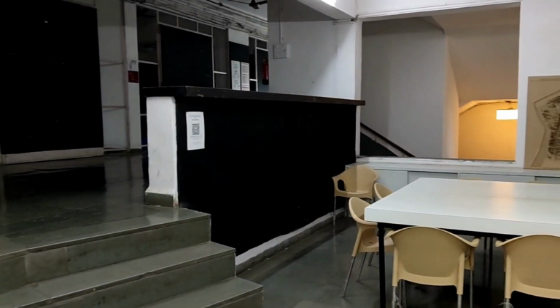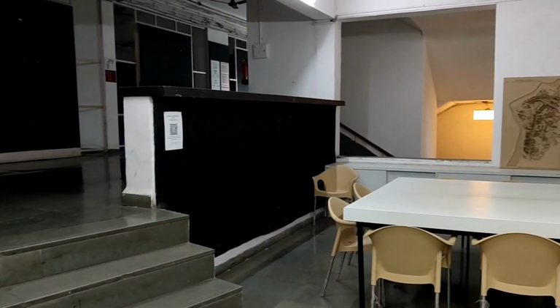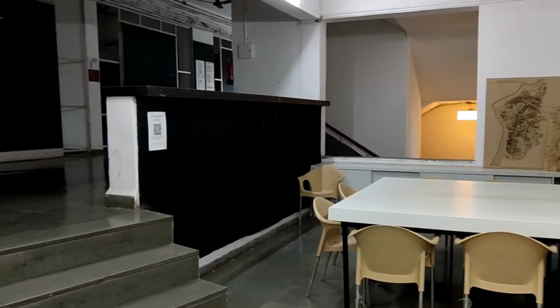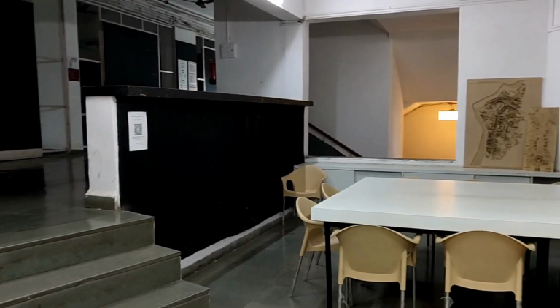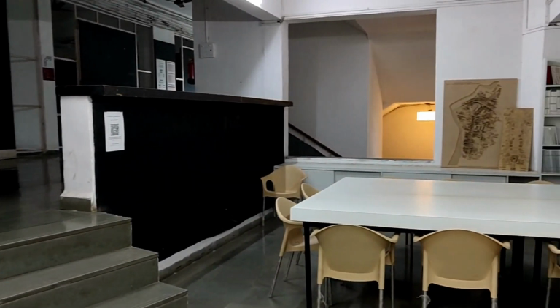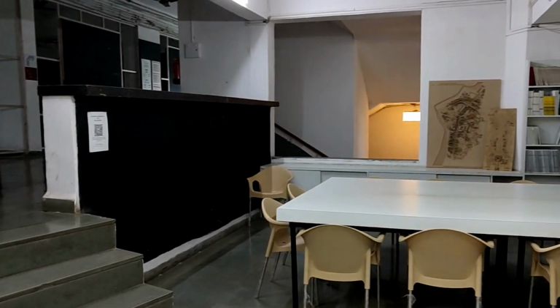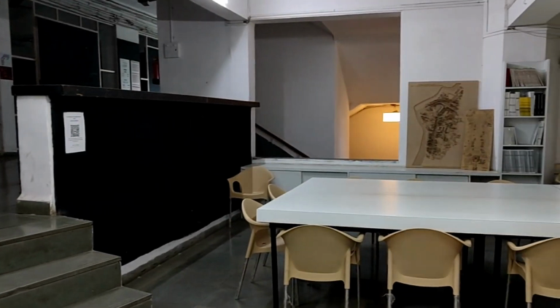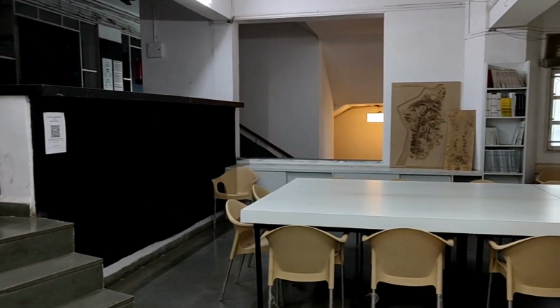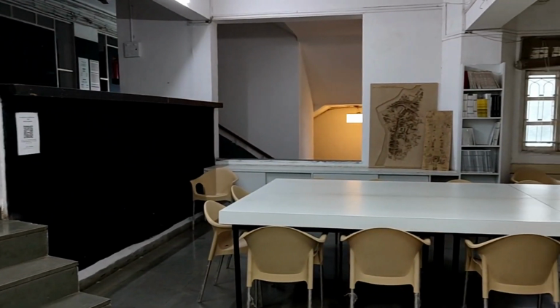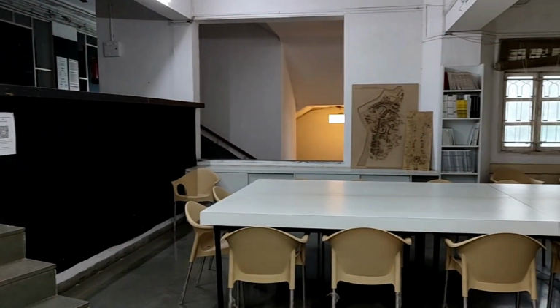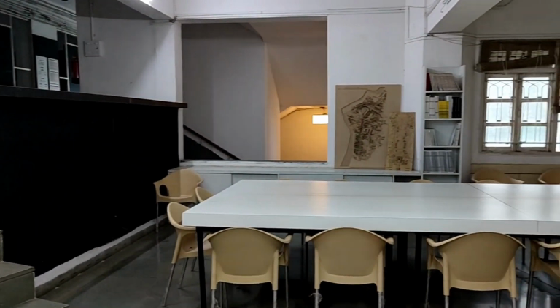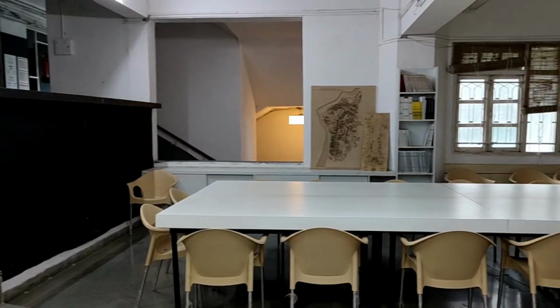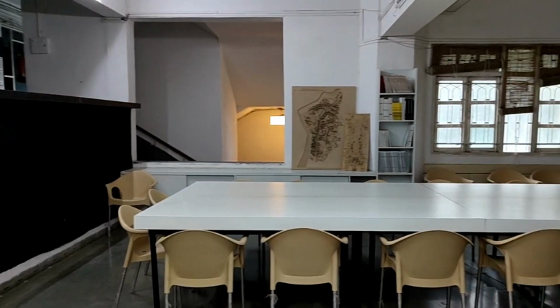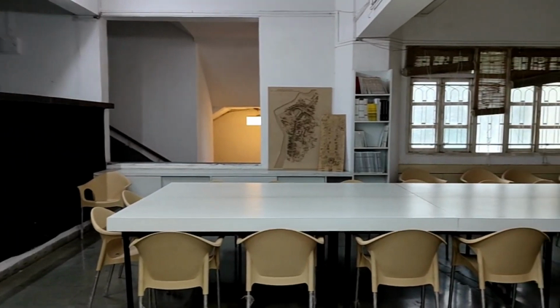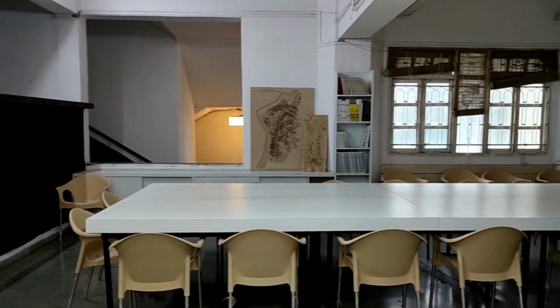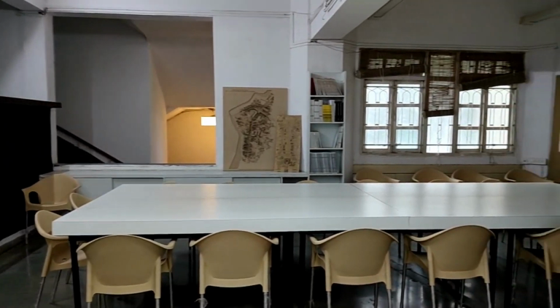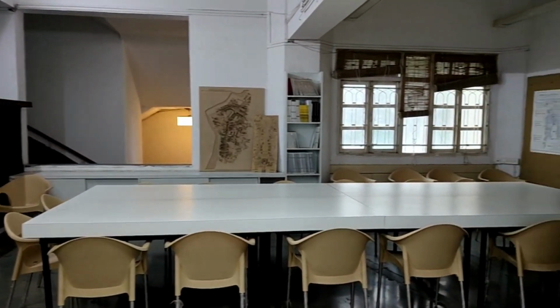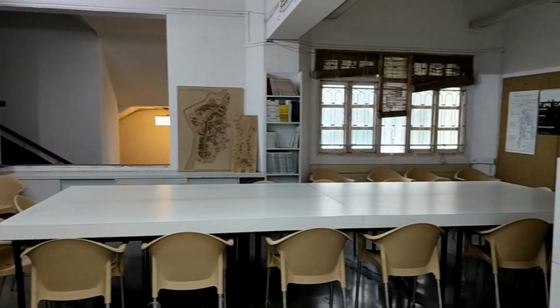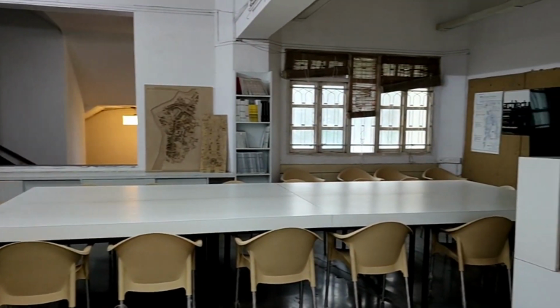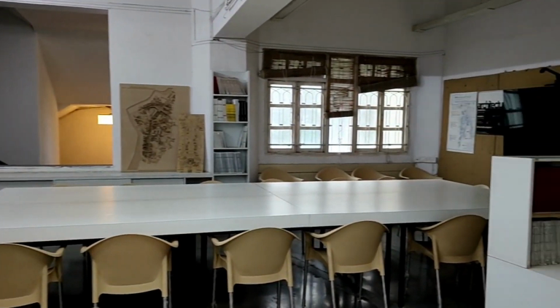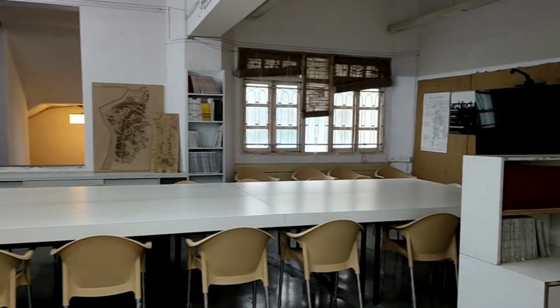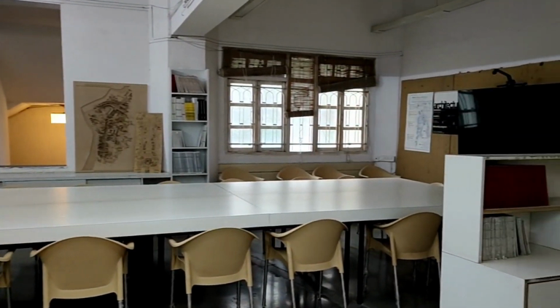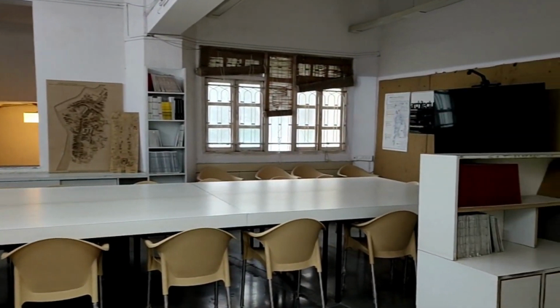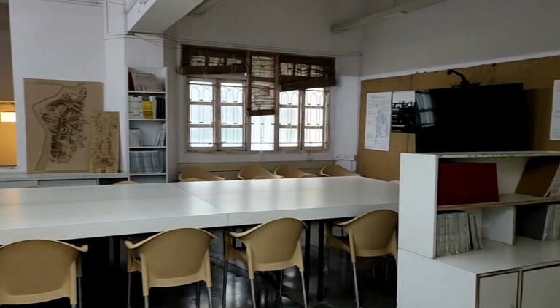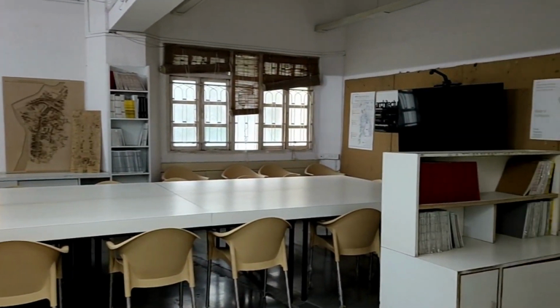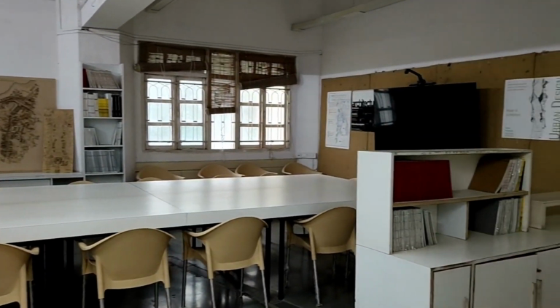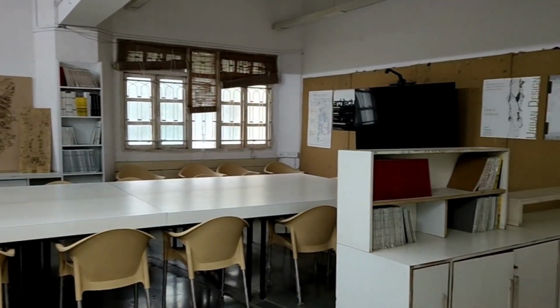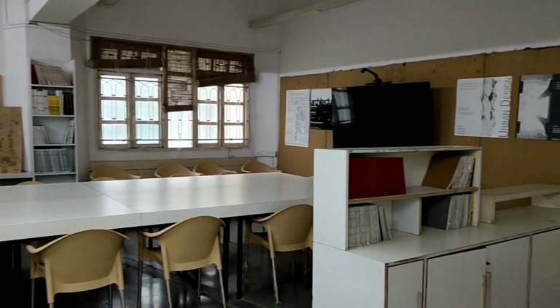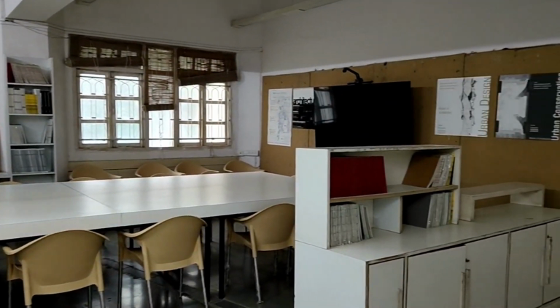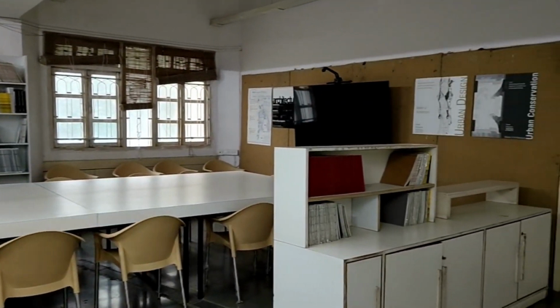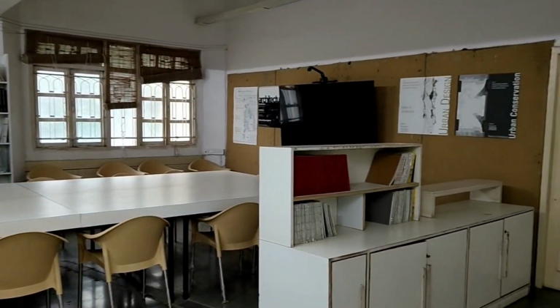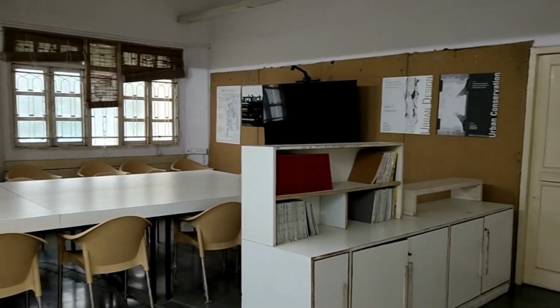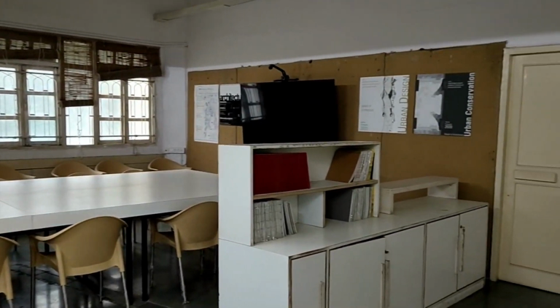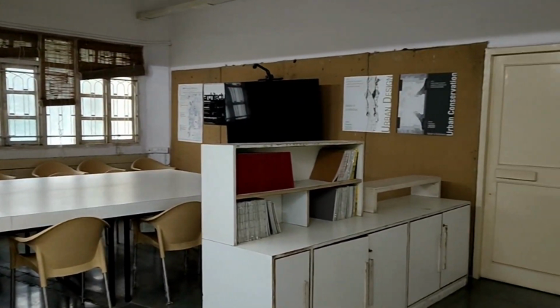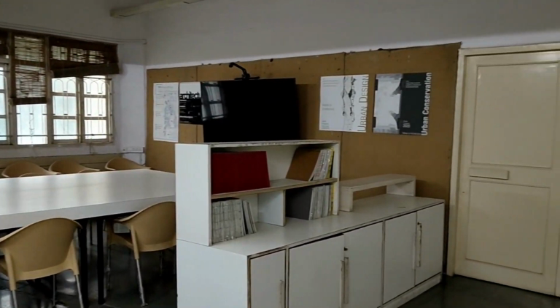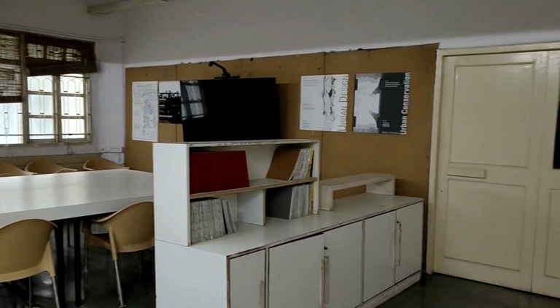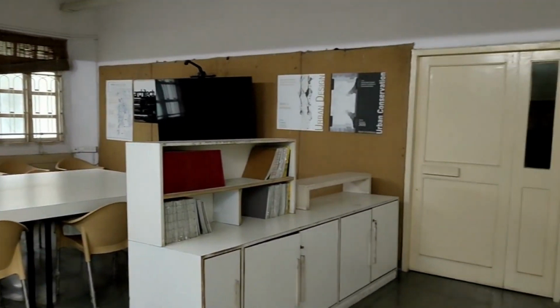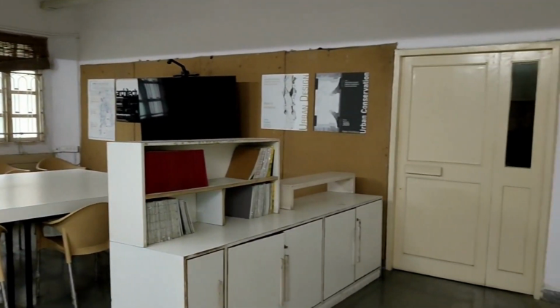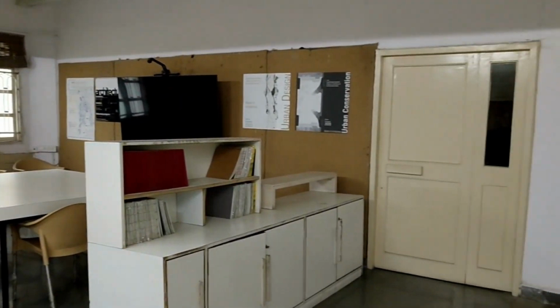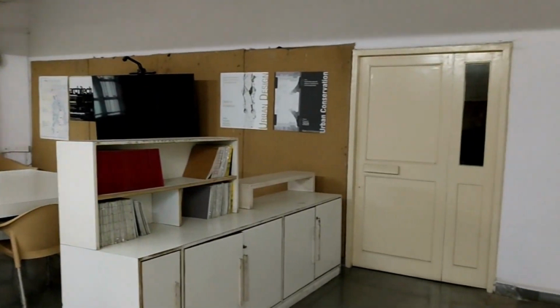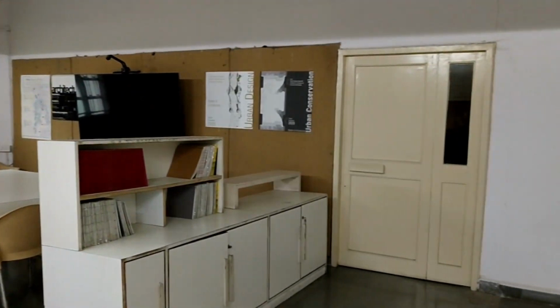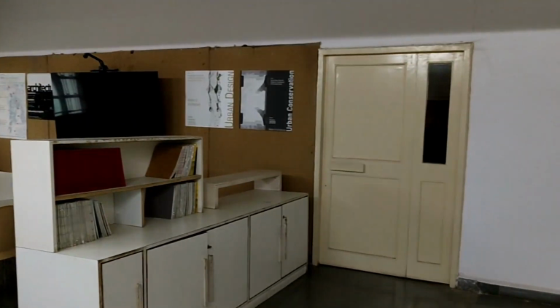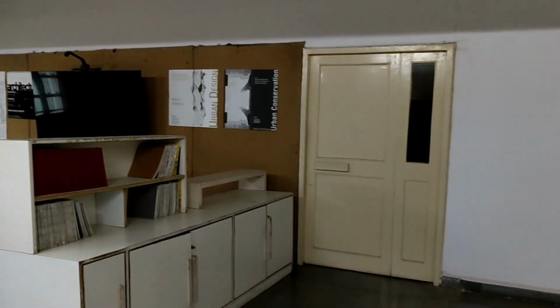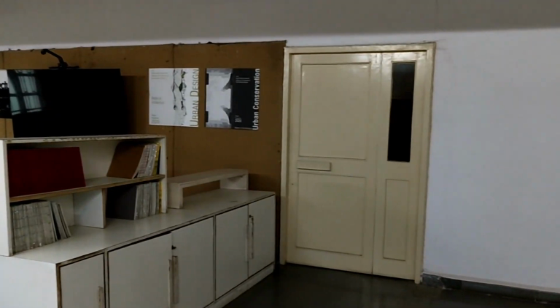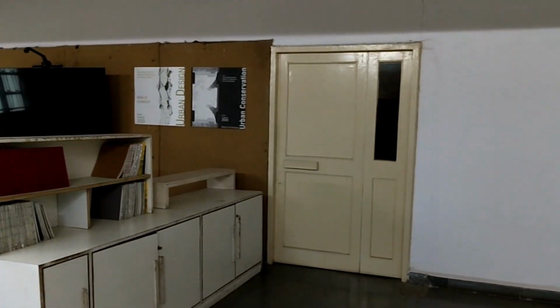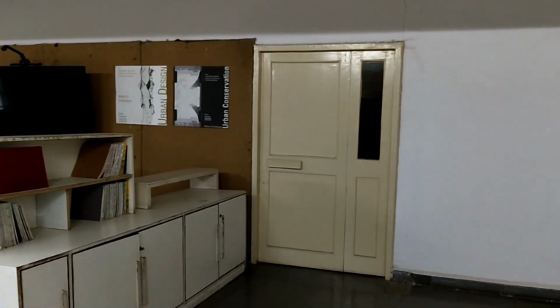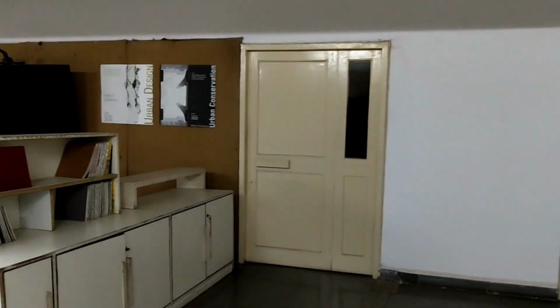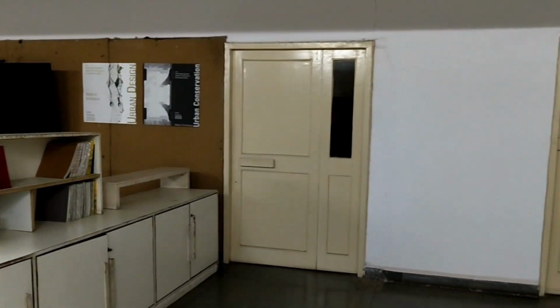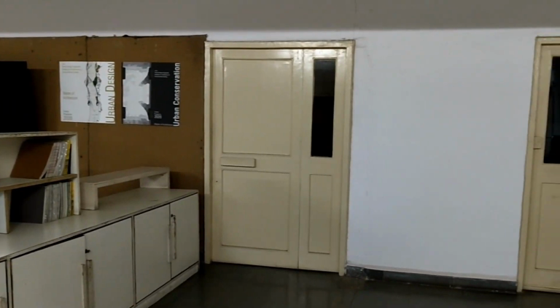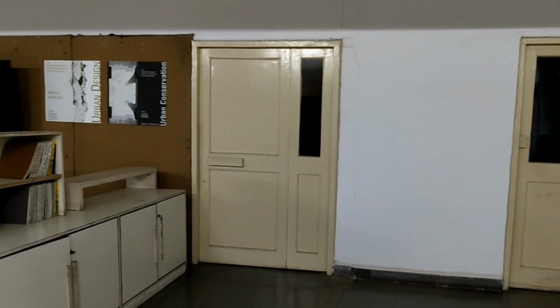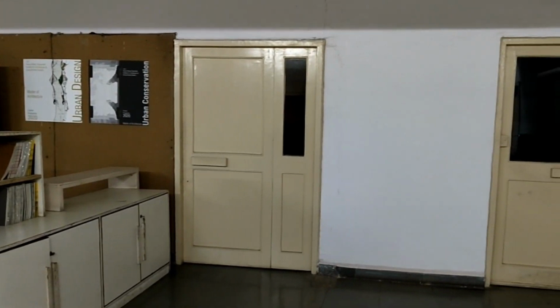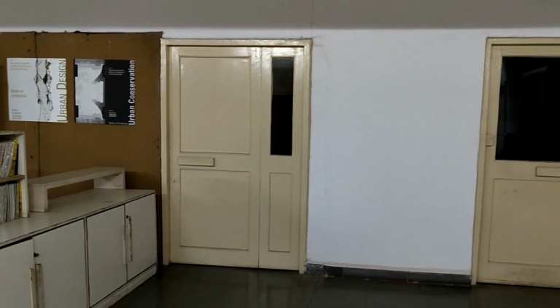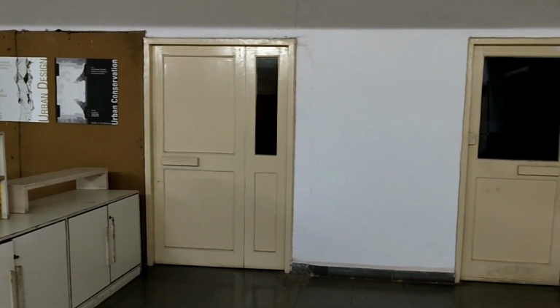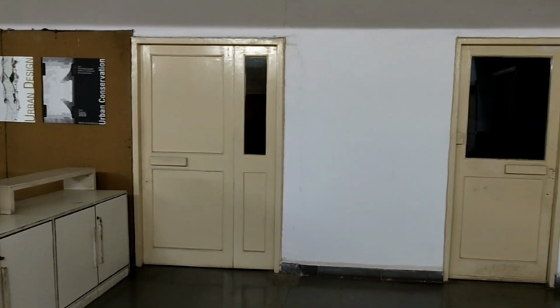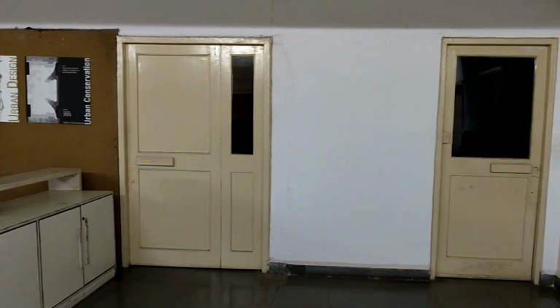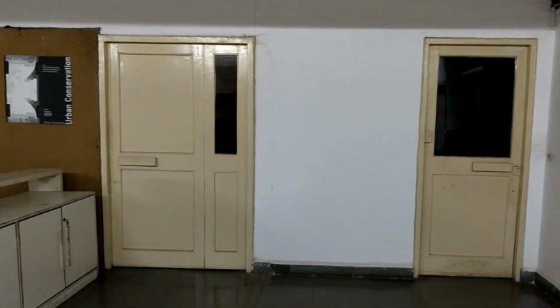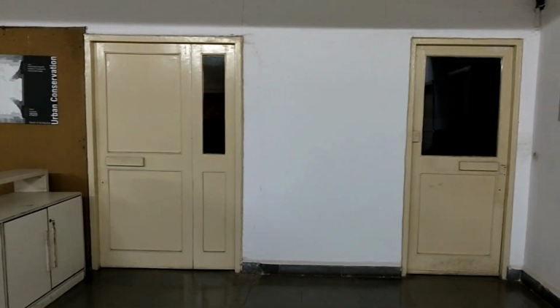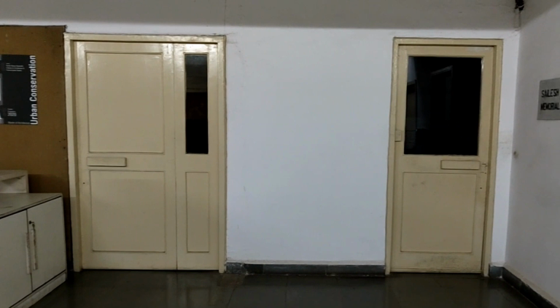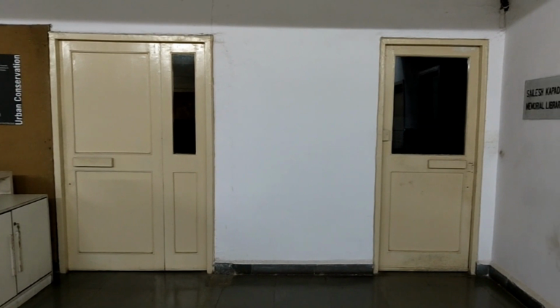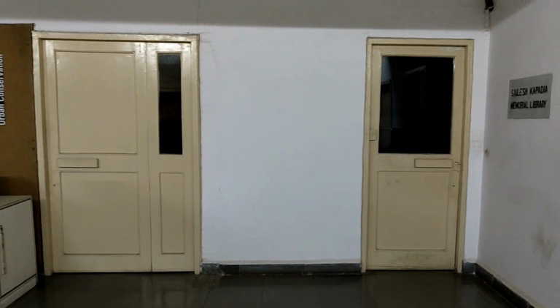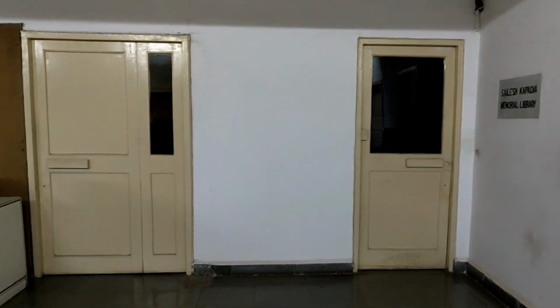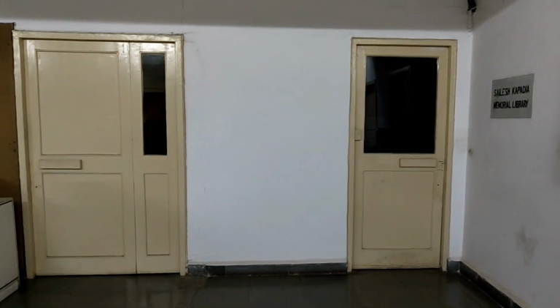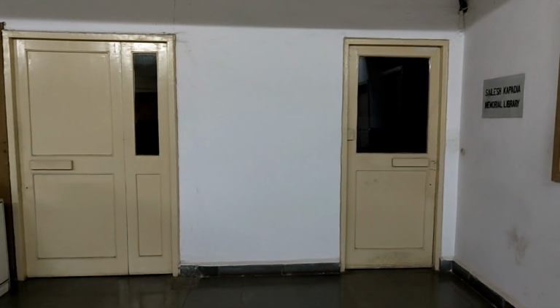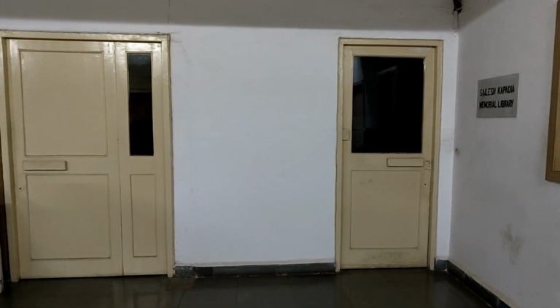A library is the heart of any institution. The Kamala Reheja Library is a powerhouse of architectural knowledge.